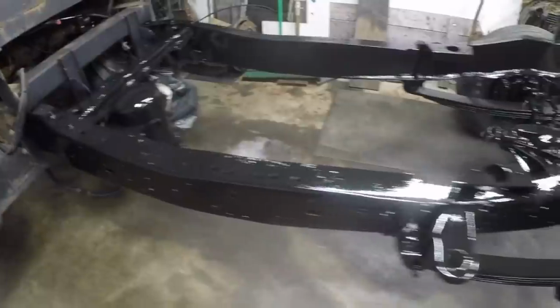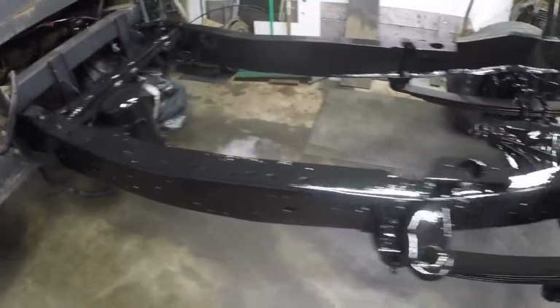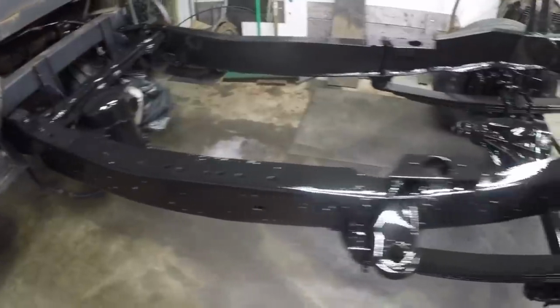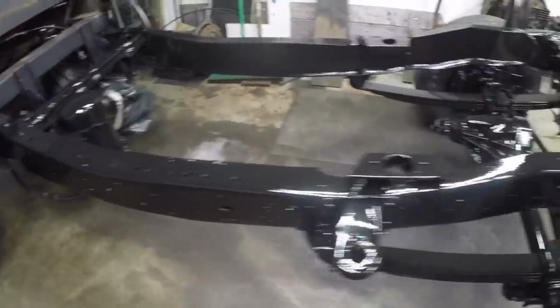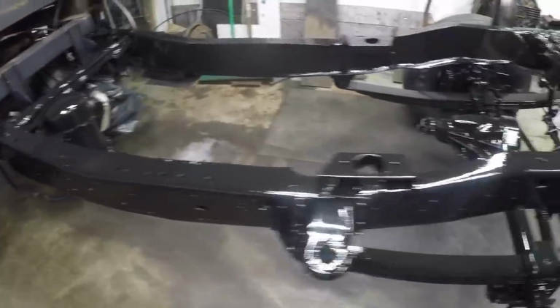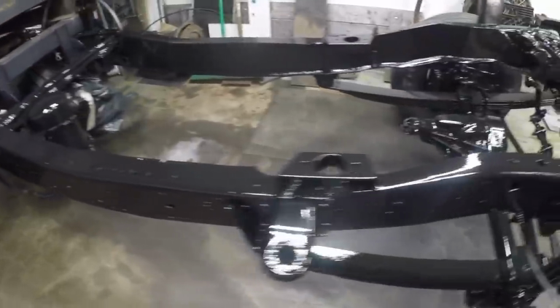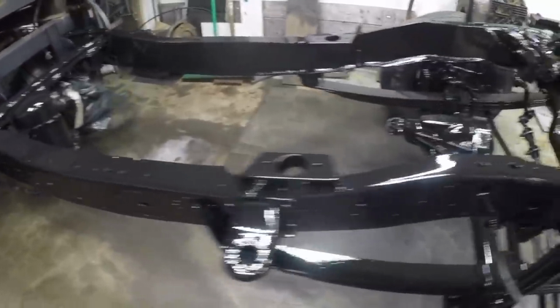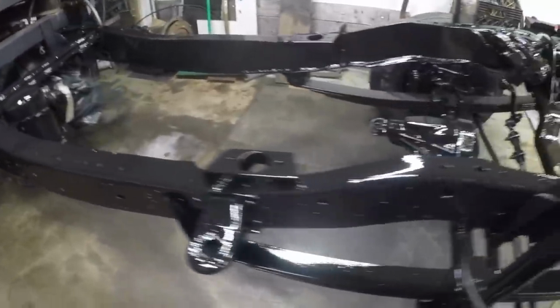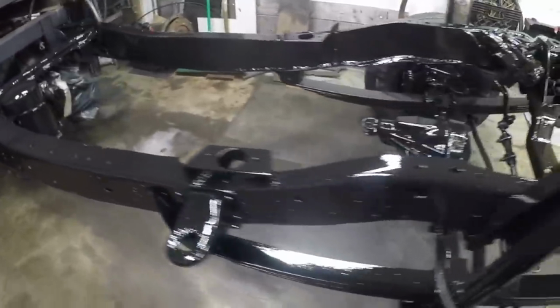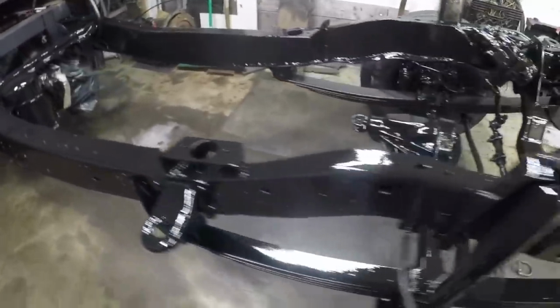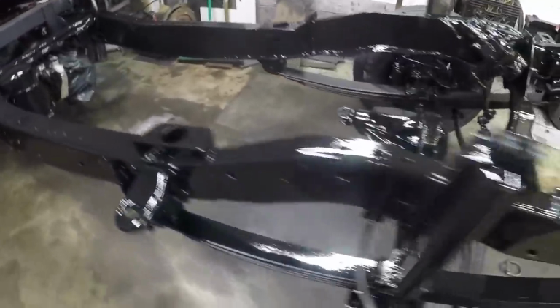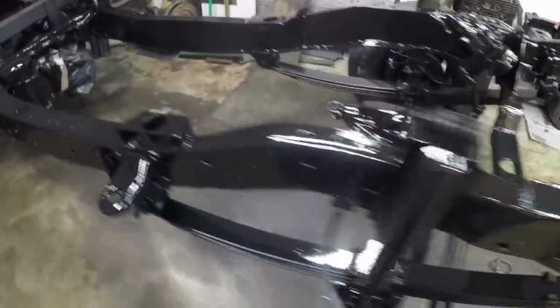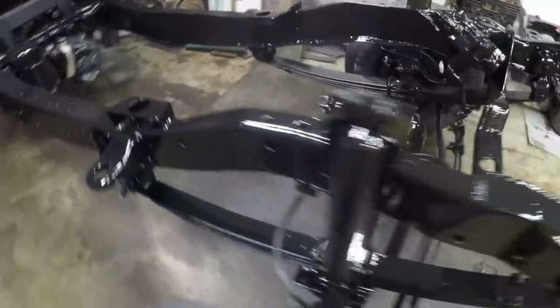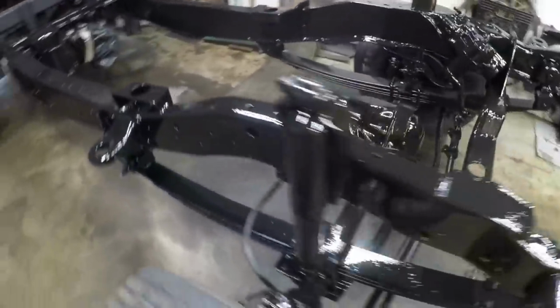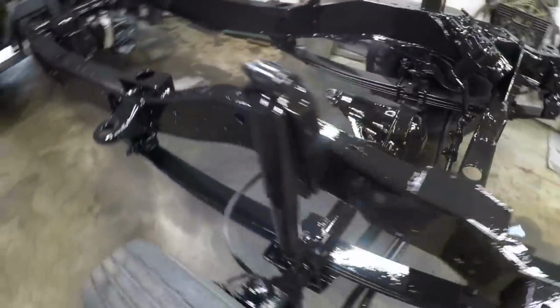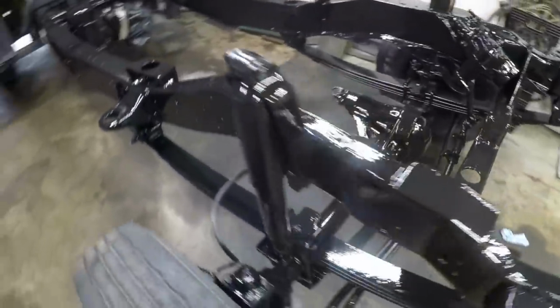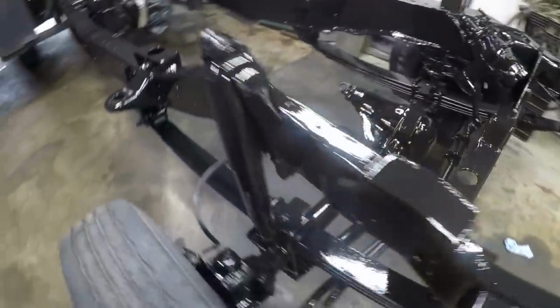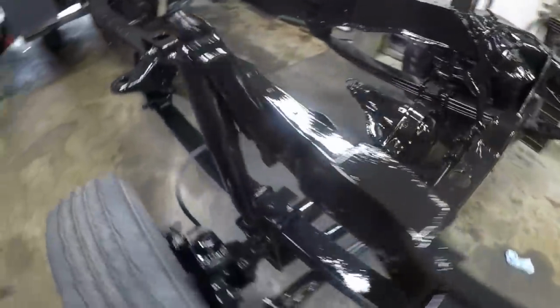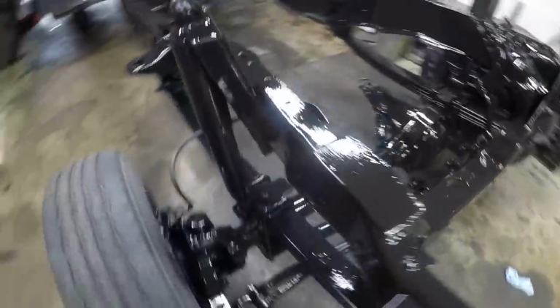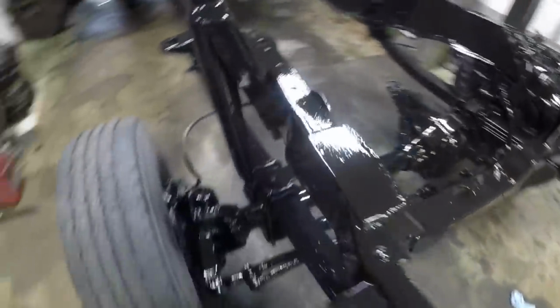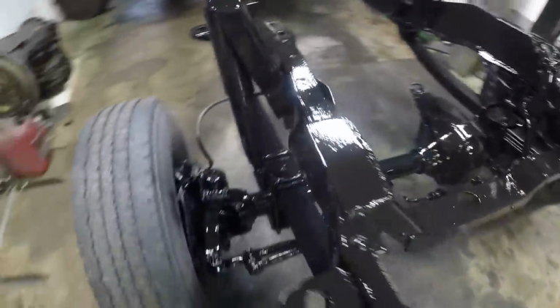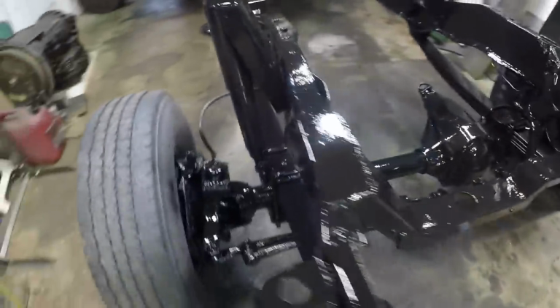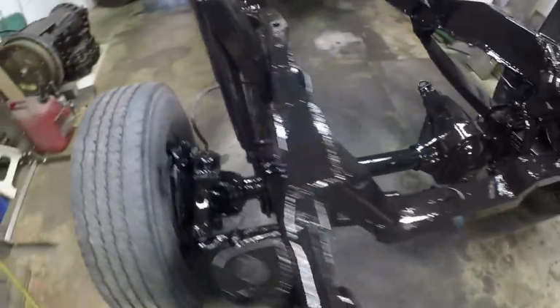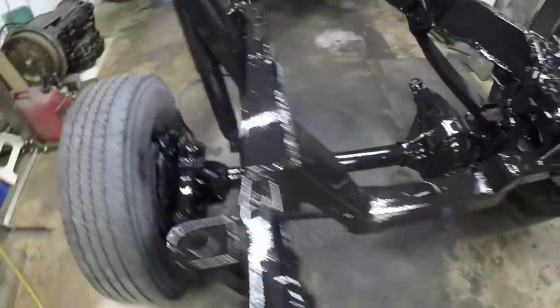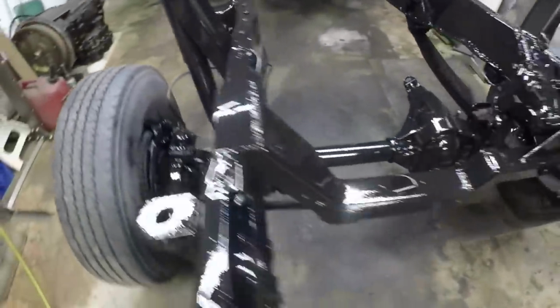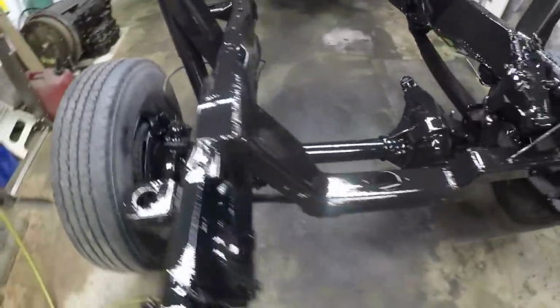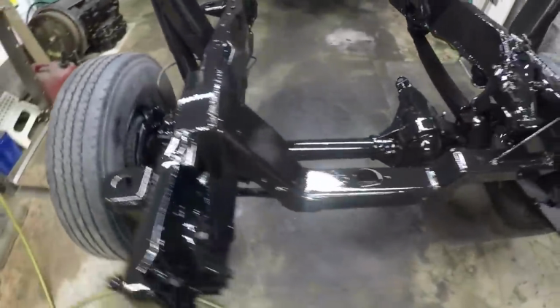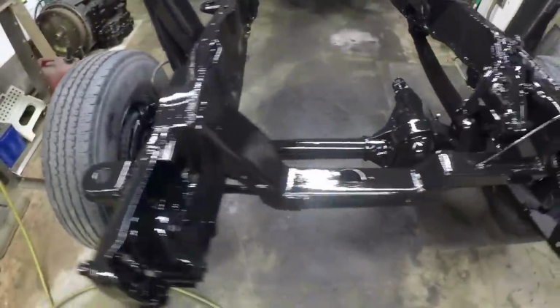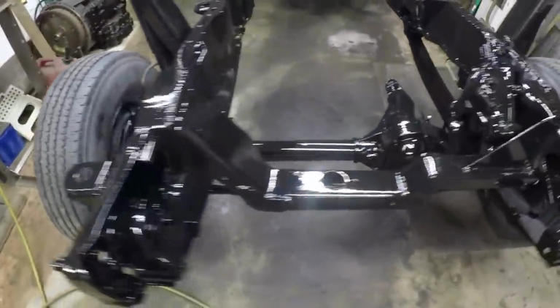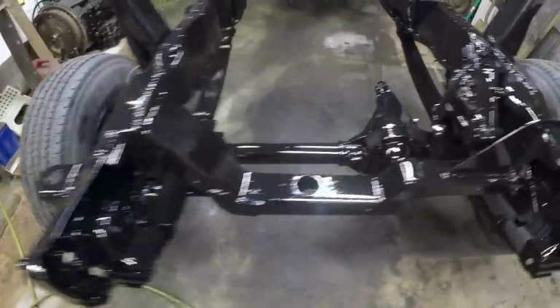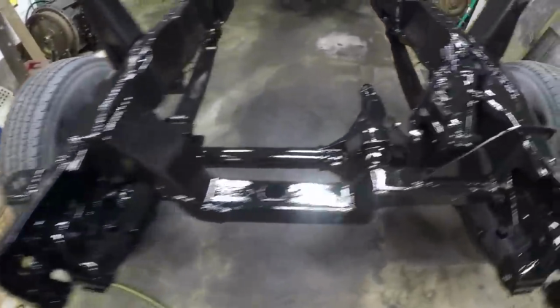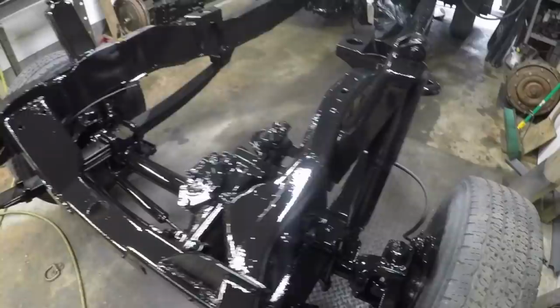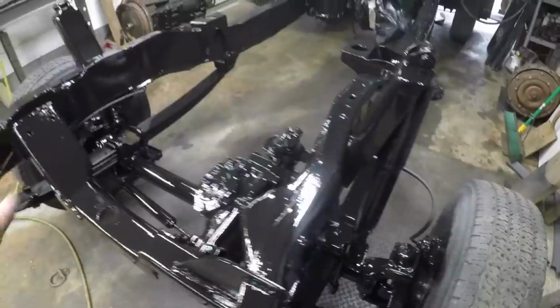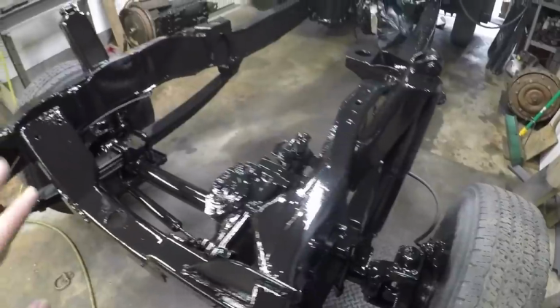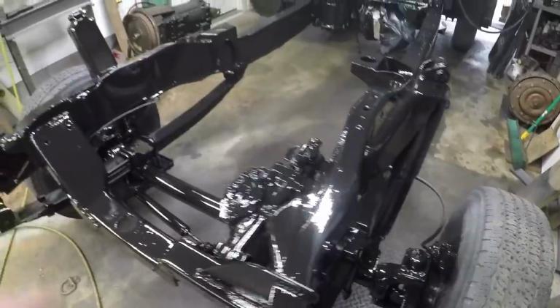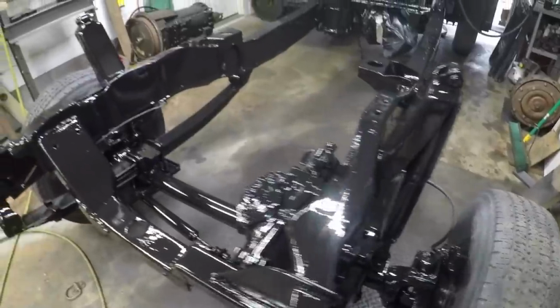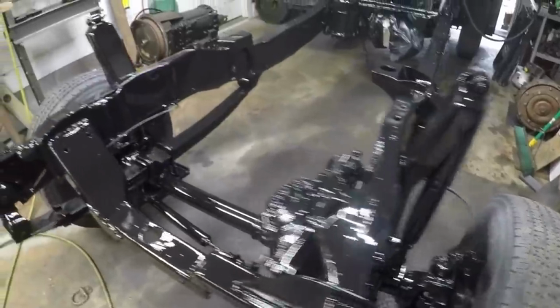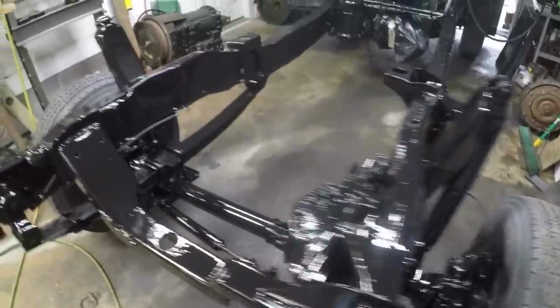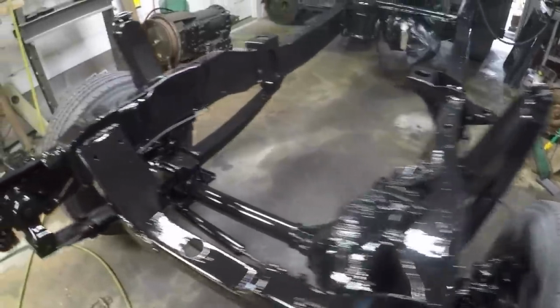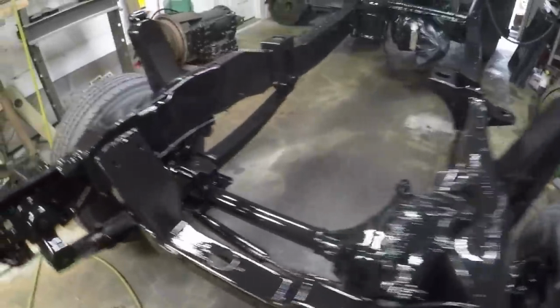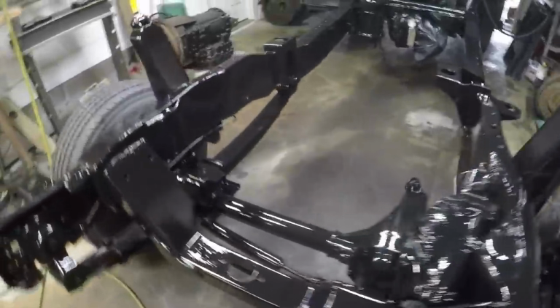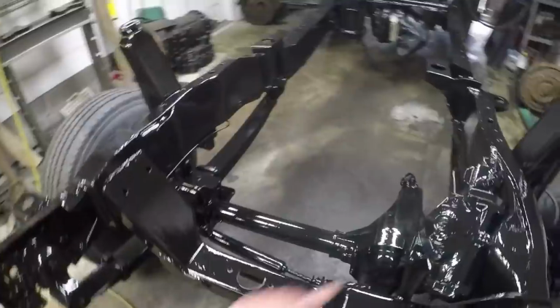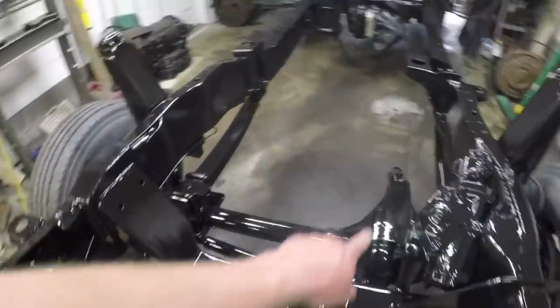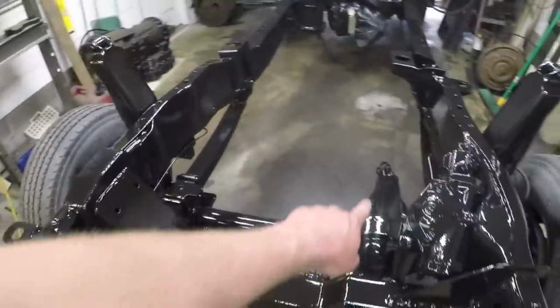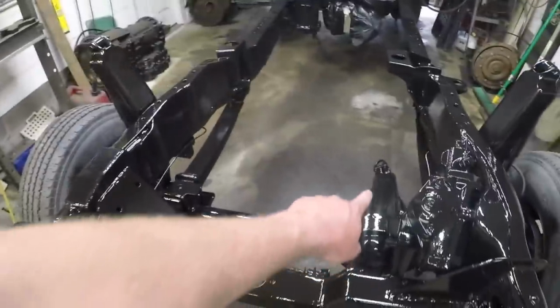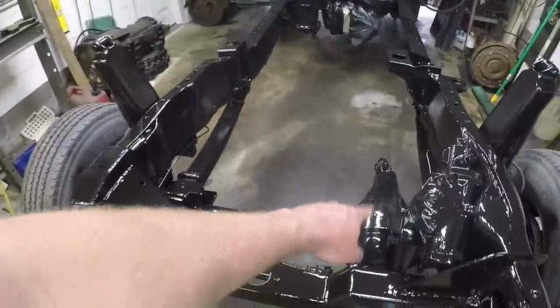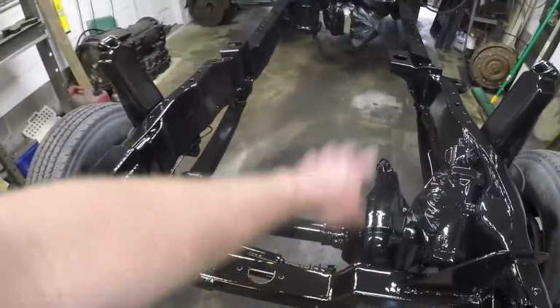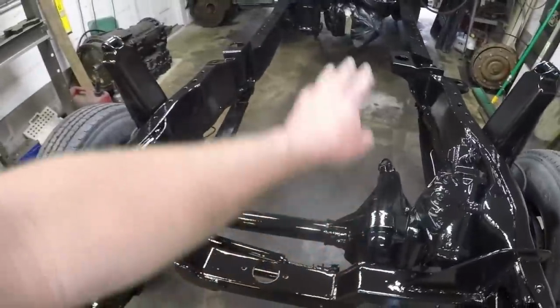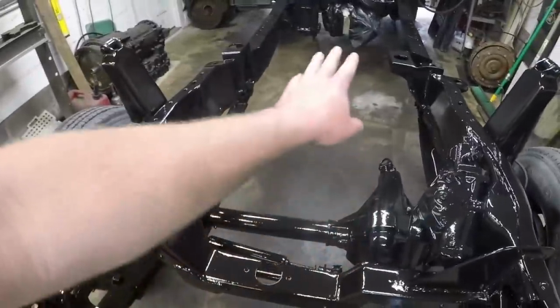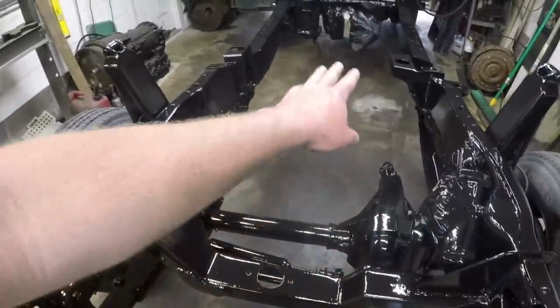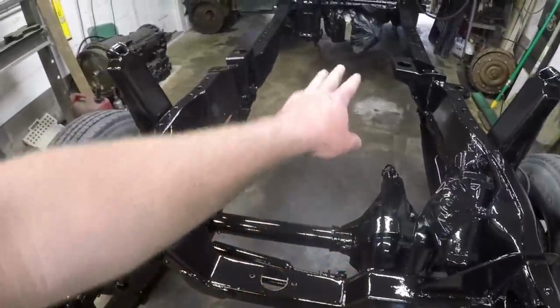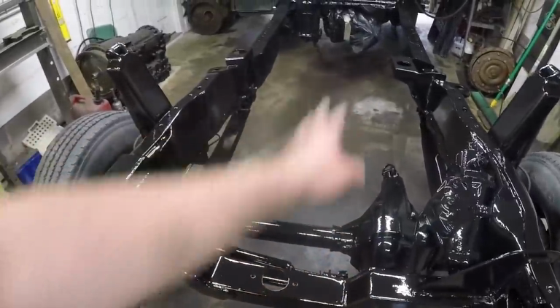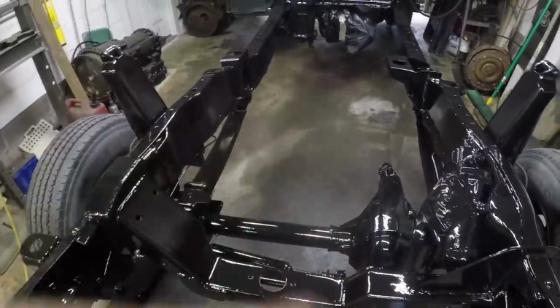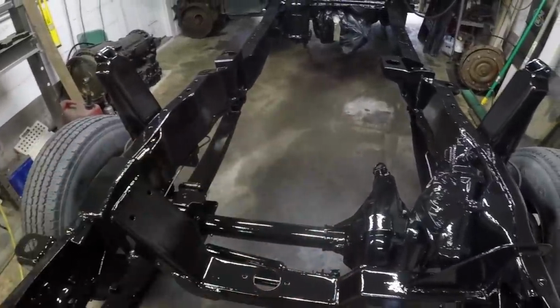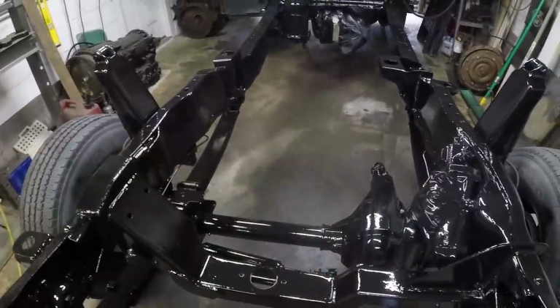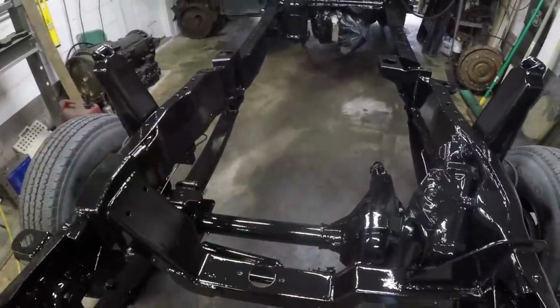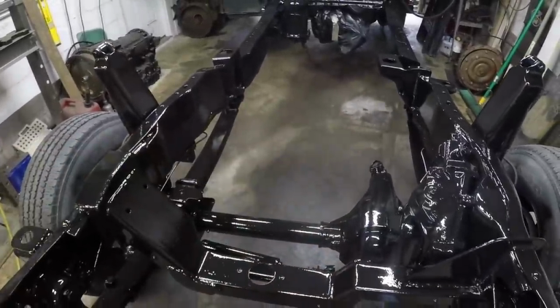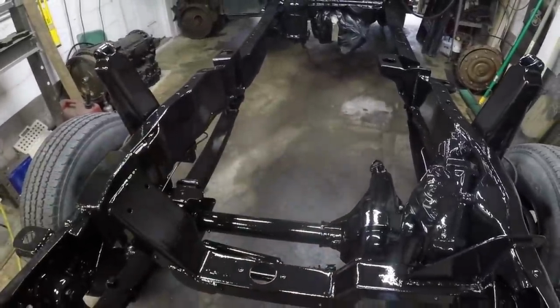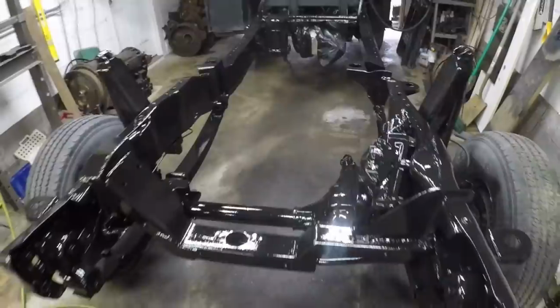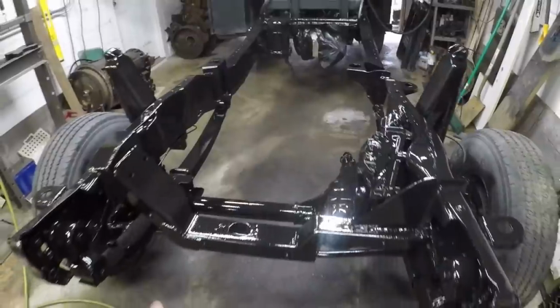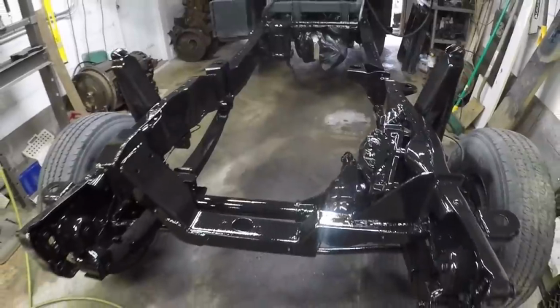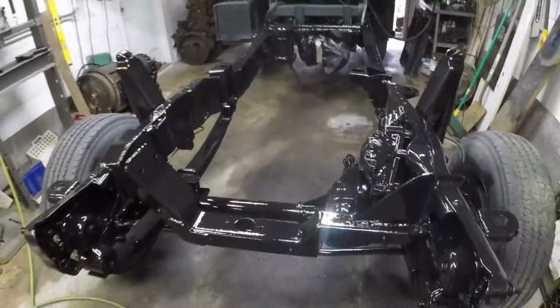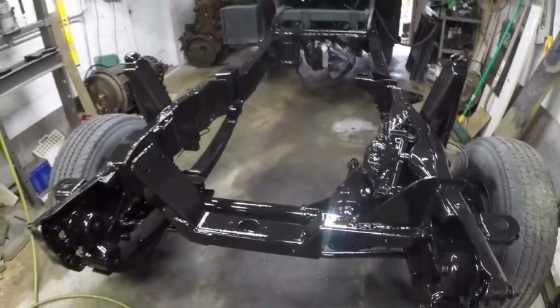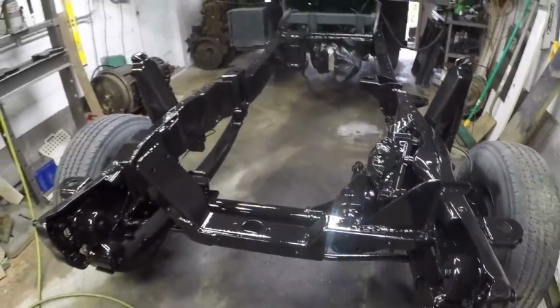Look at that. Look out SEMA, here we come. Maybe not, but we have been running the proper drive shaft for the past year to make it to SEMA.